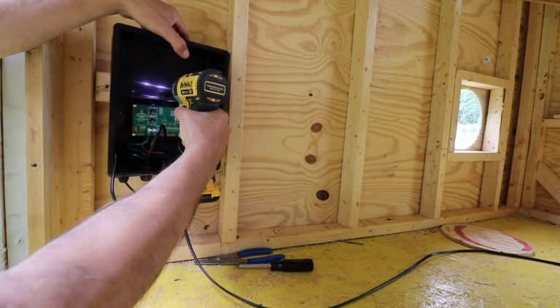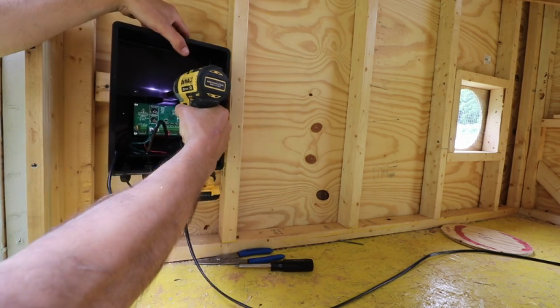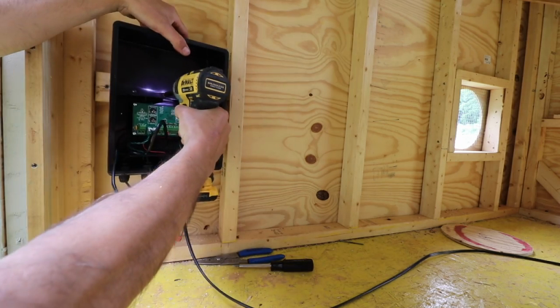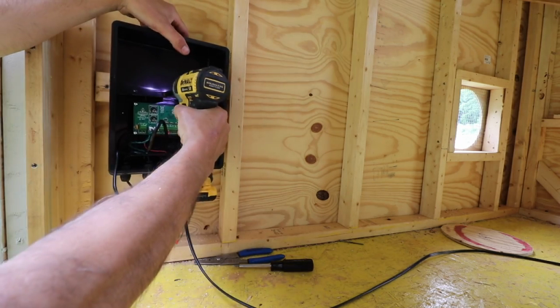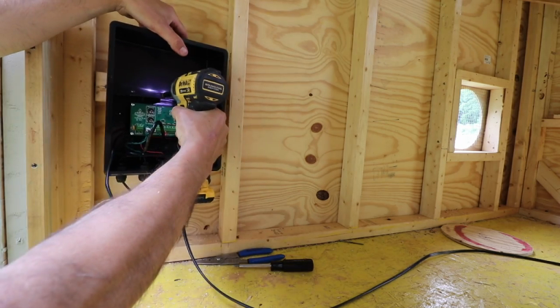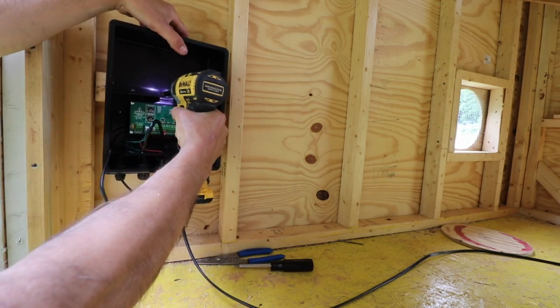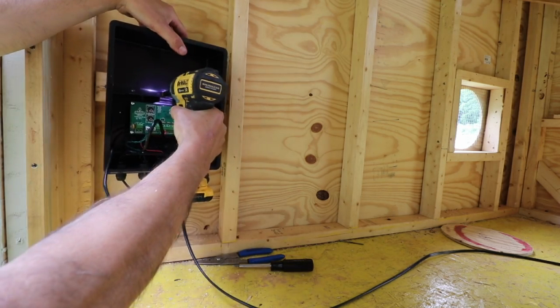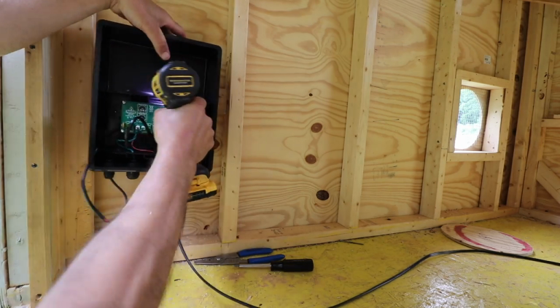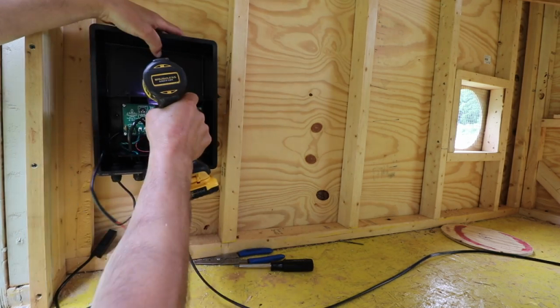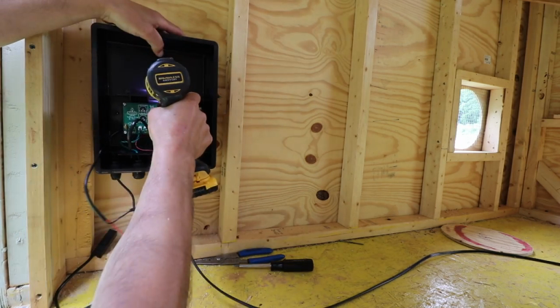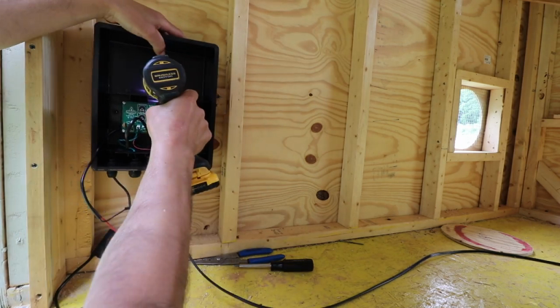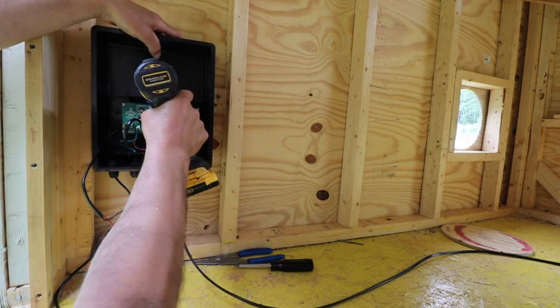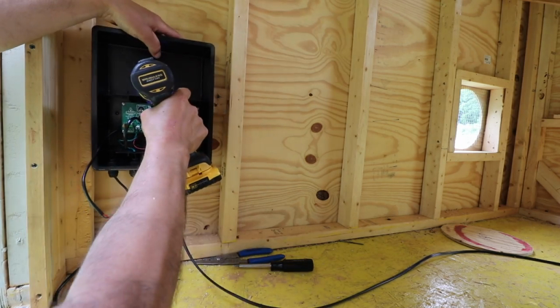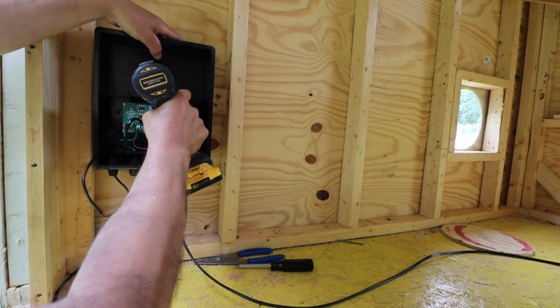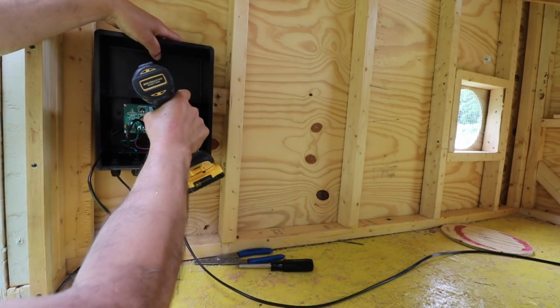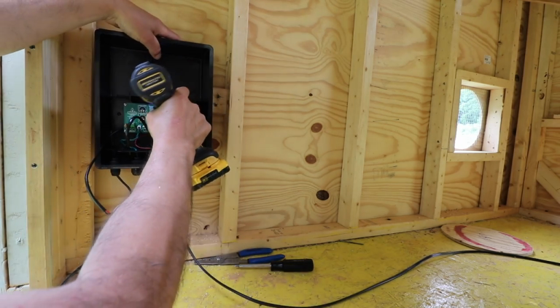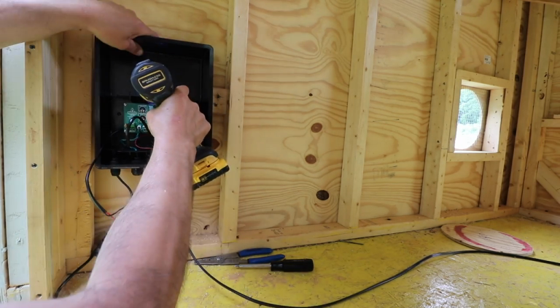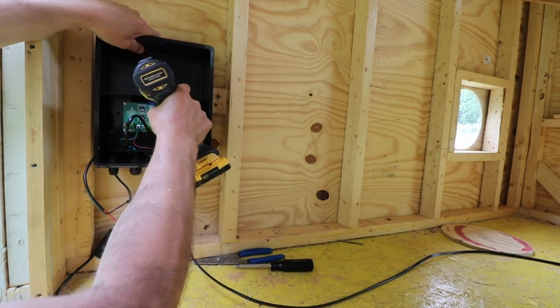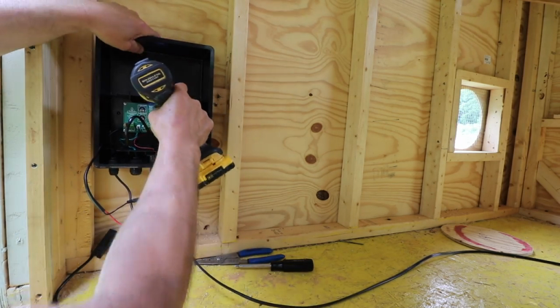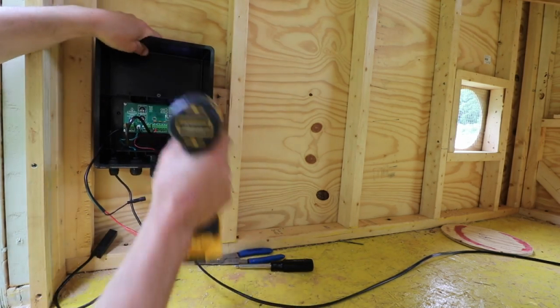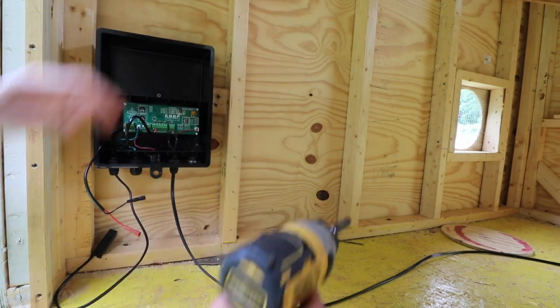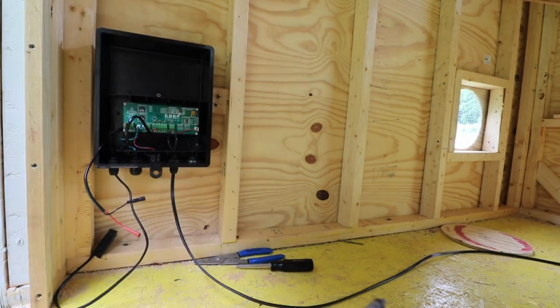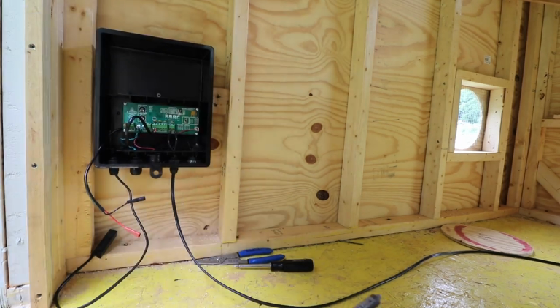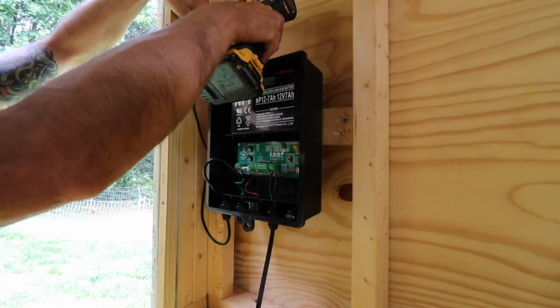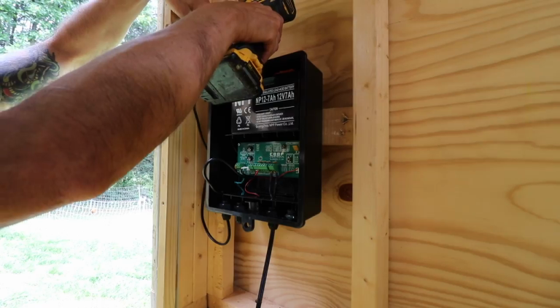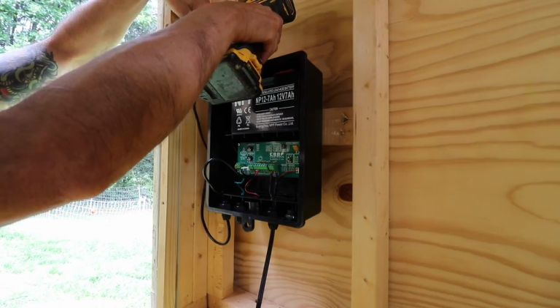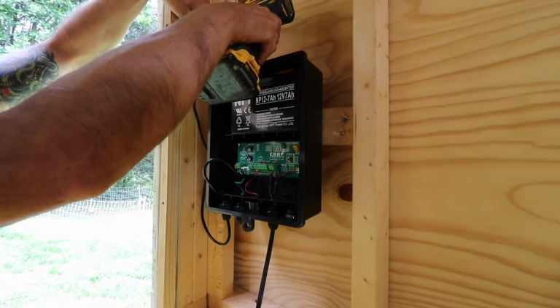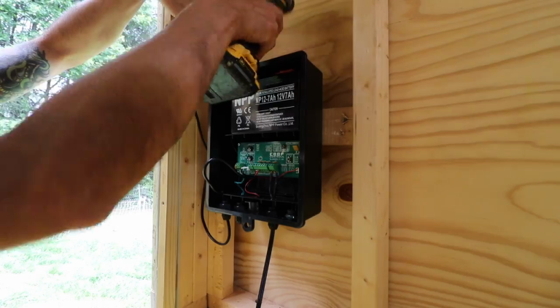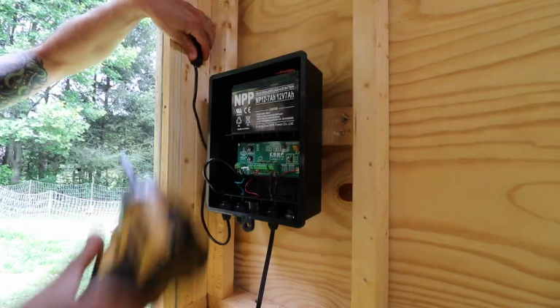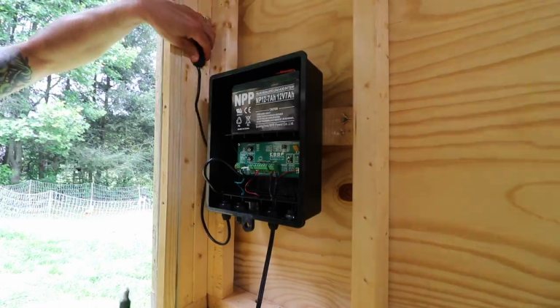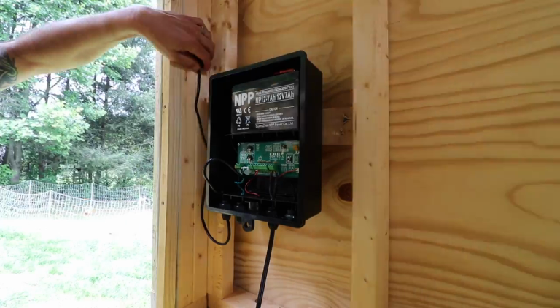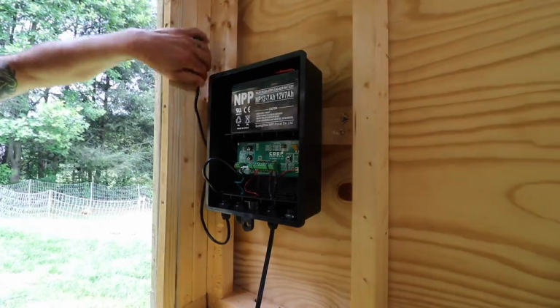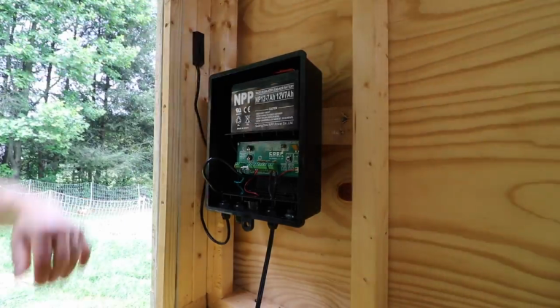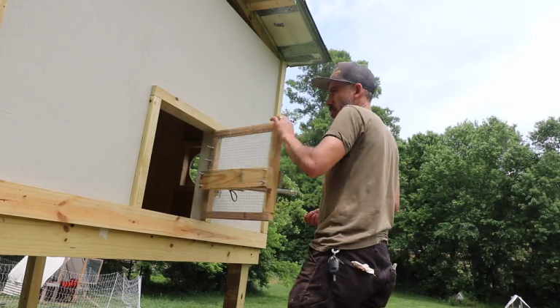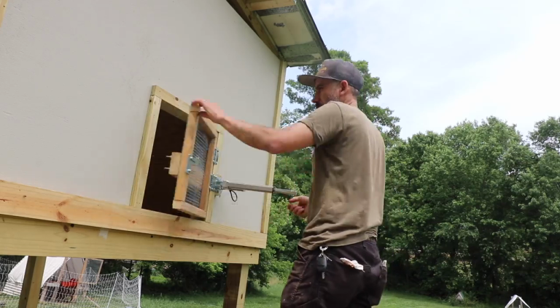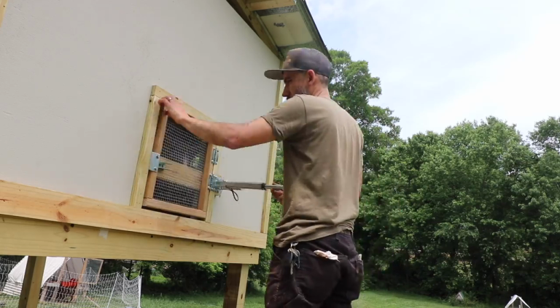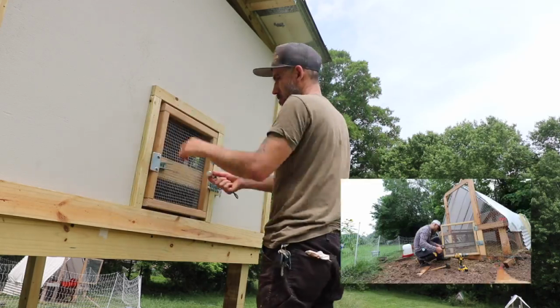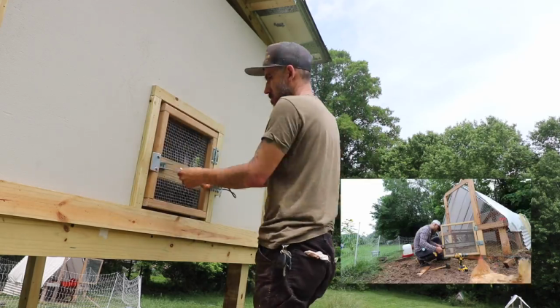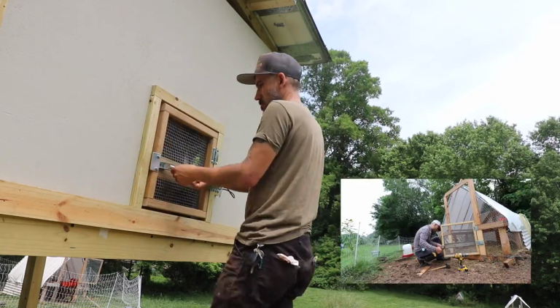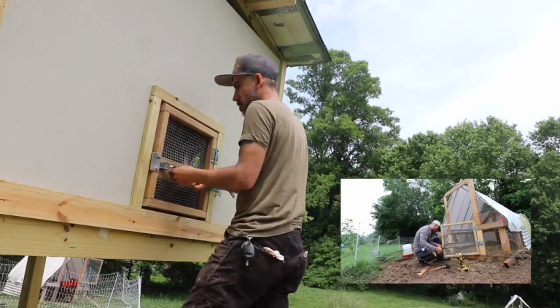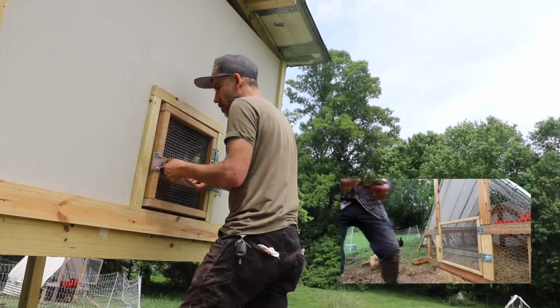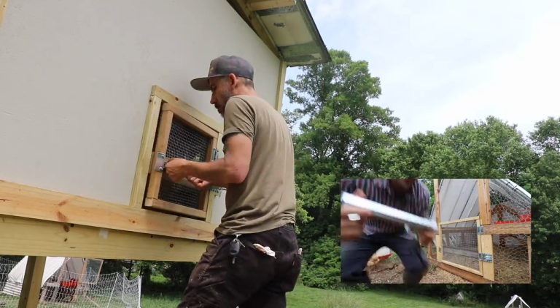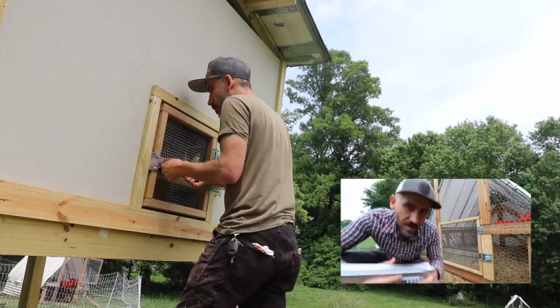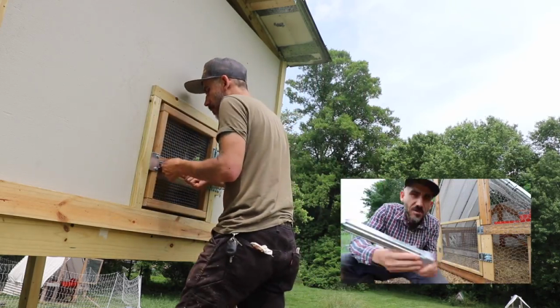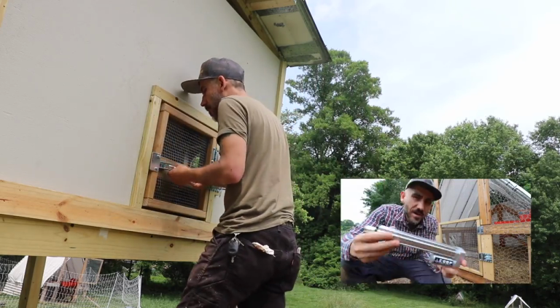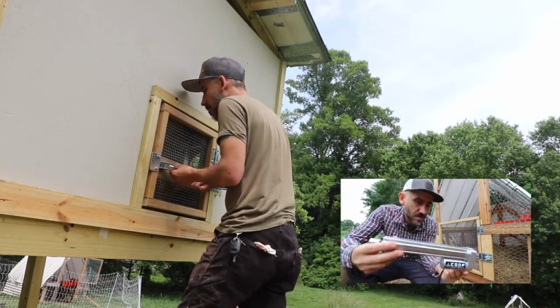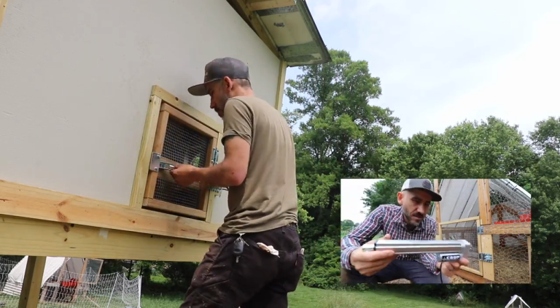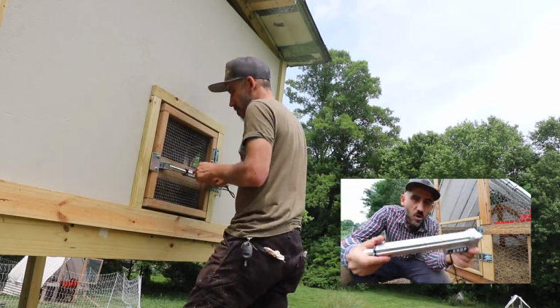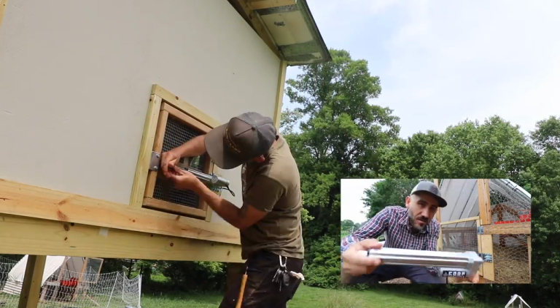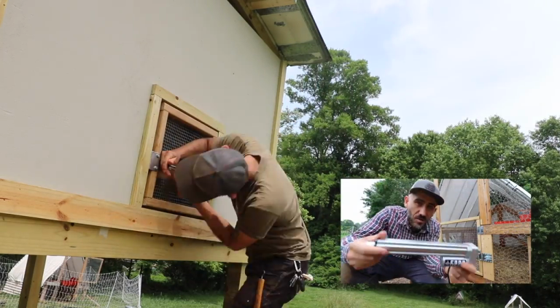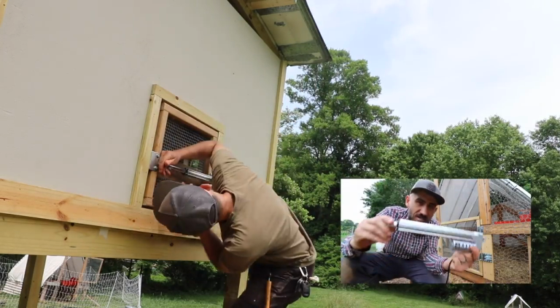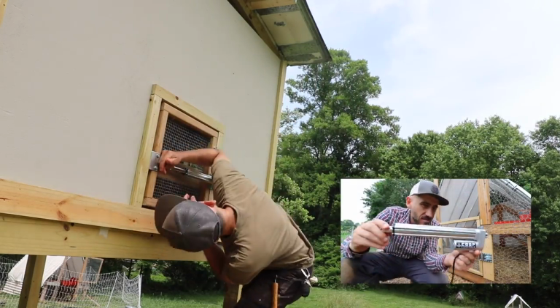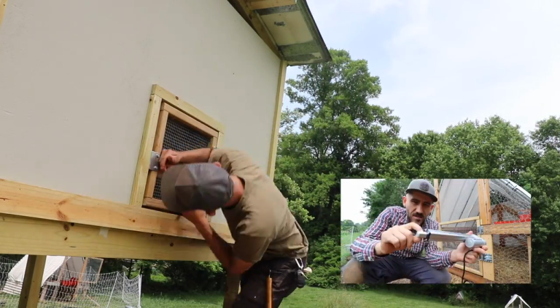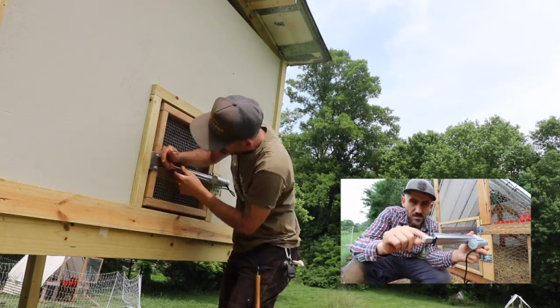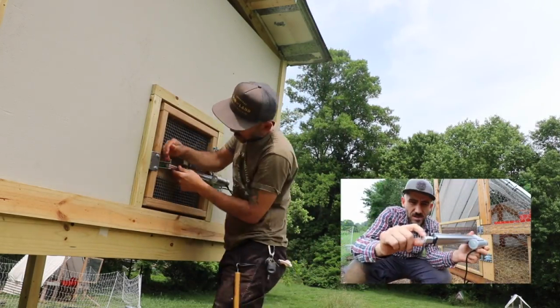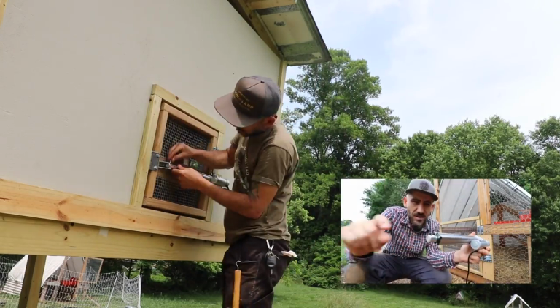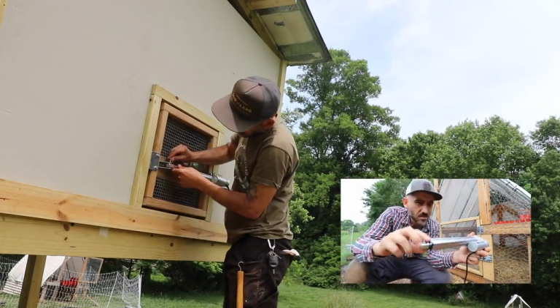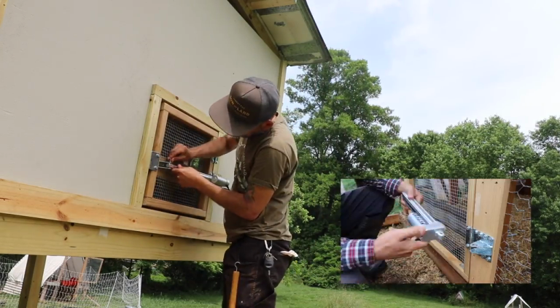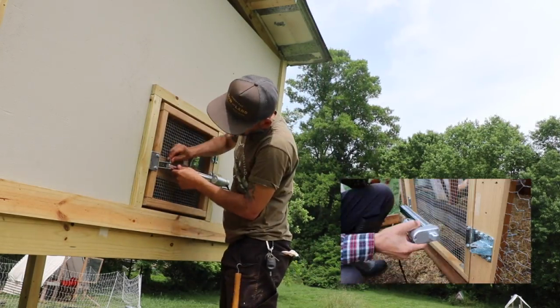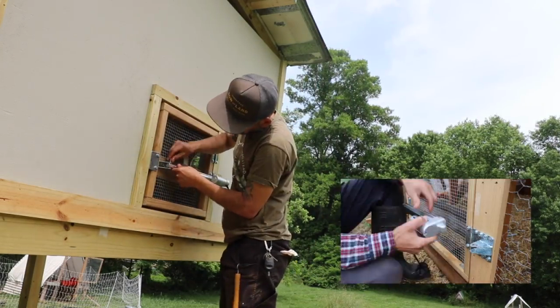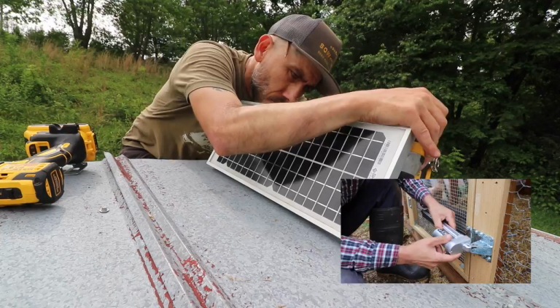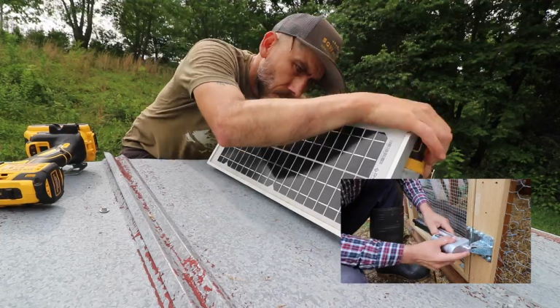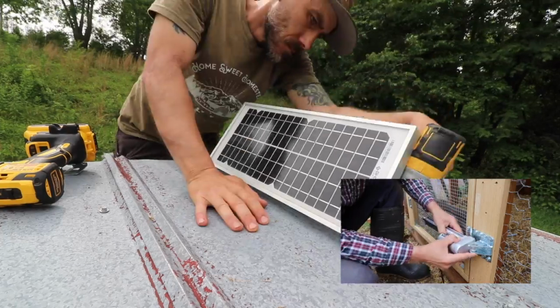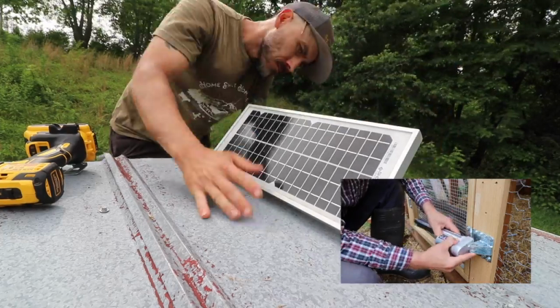If you want to know how to install the automatic chicken coop door, I'll leave a link to a previous video I did down below in the show notes.